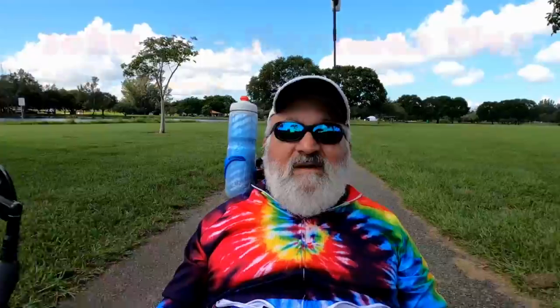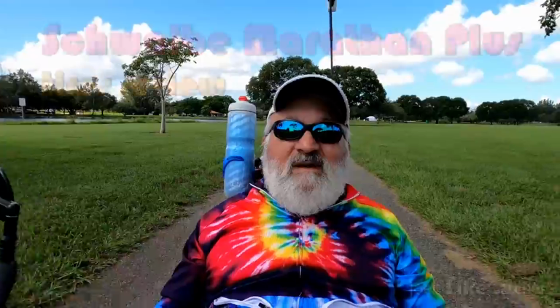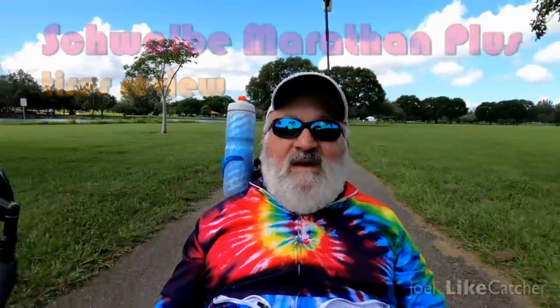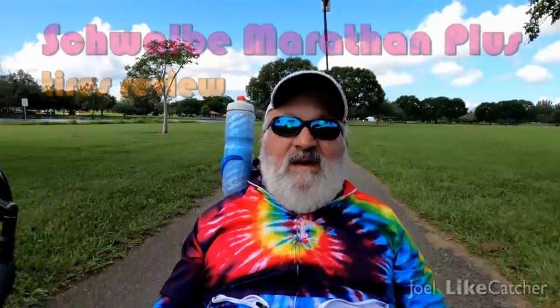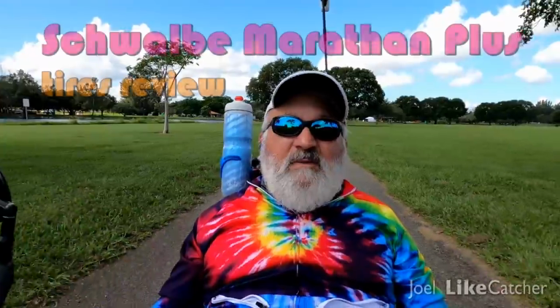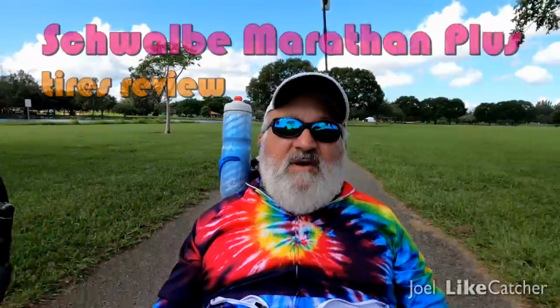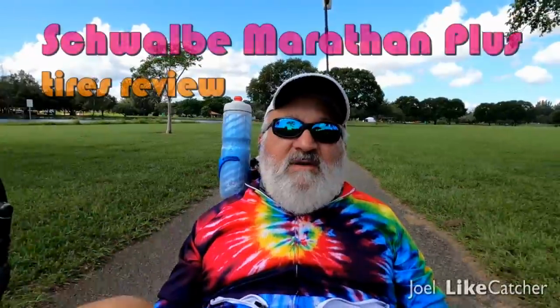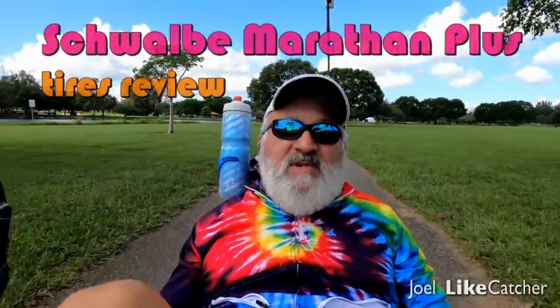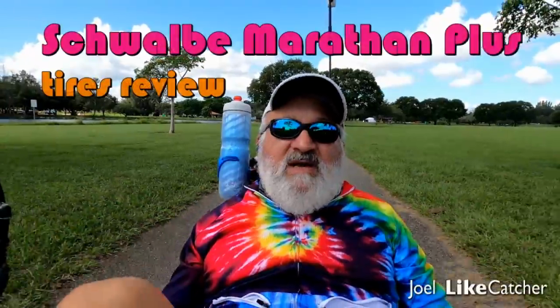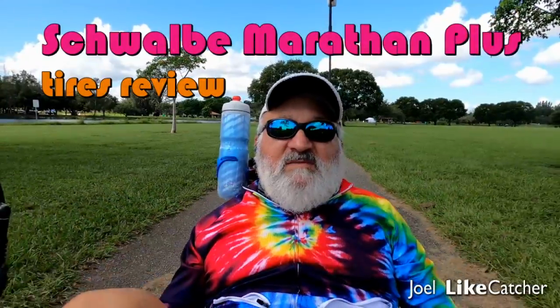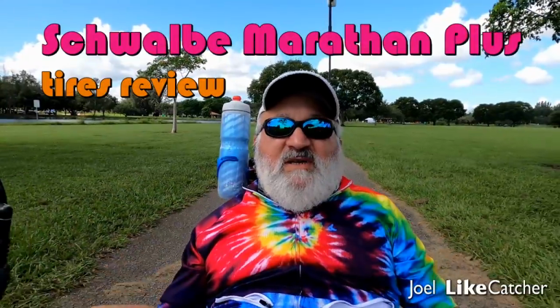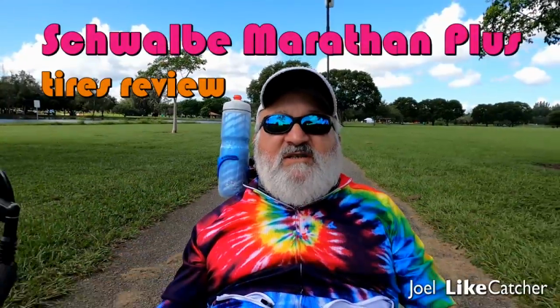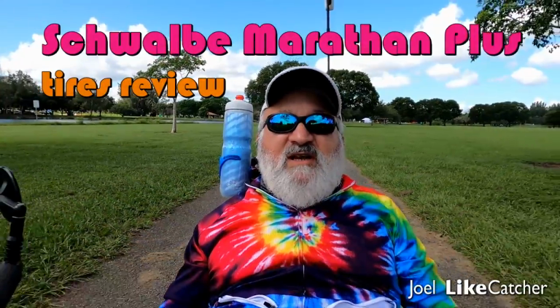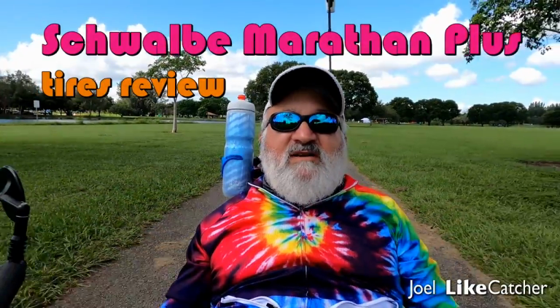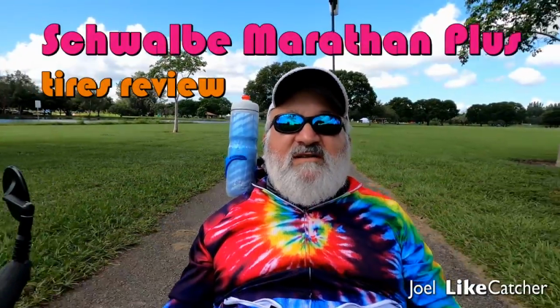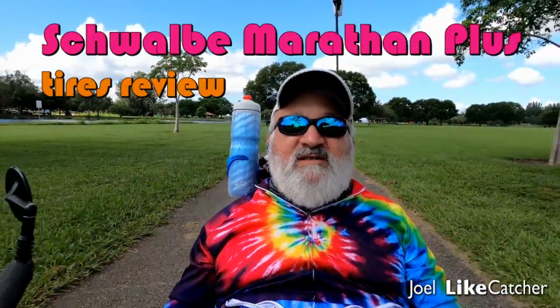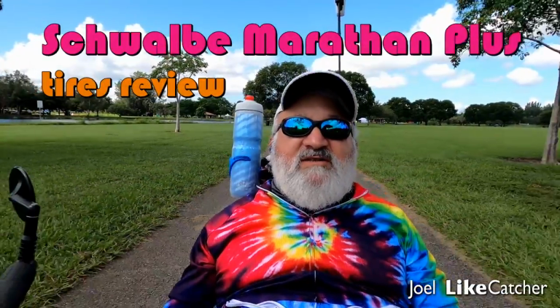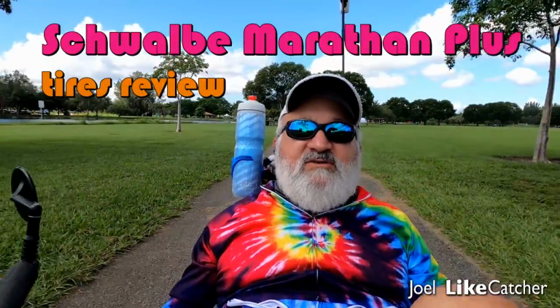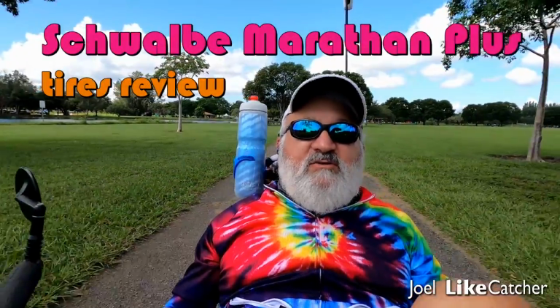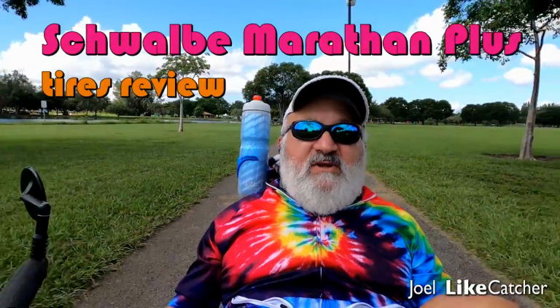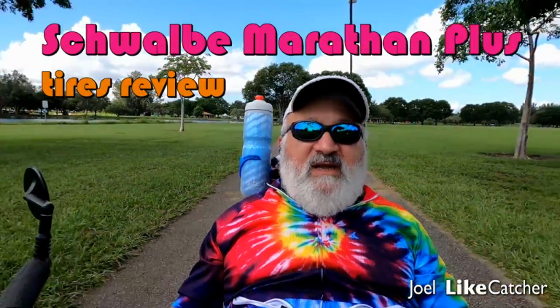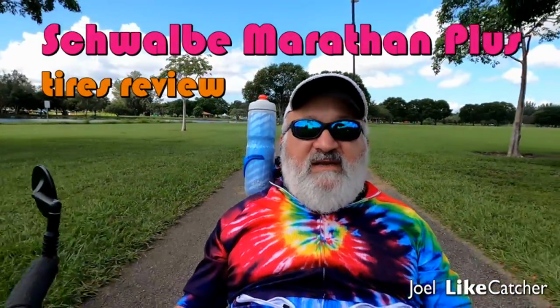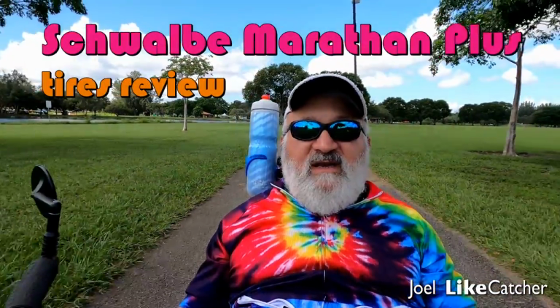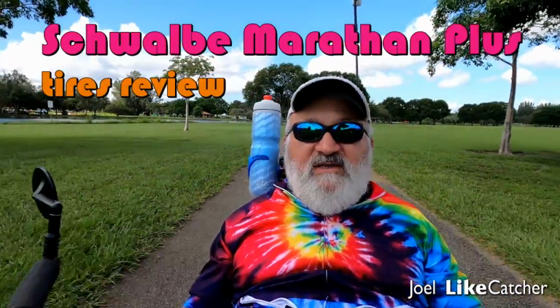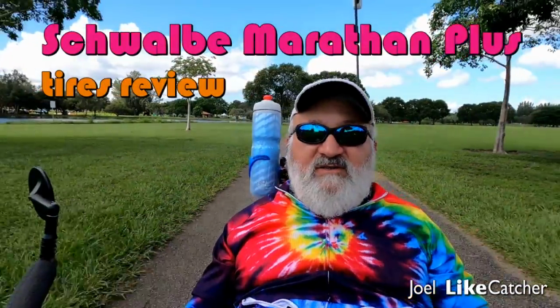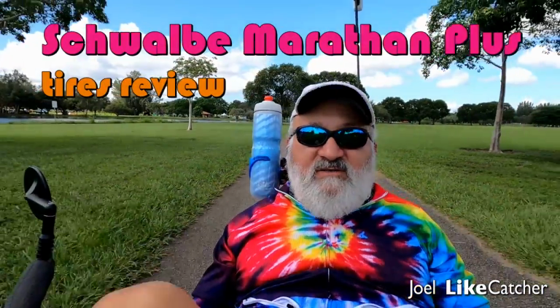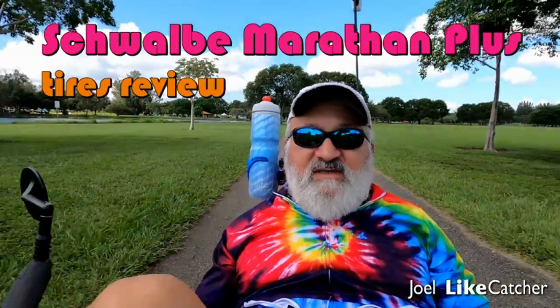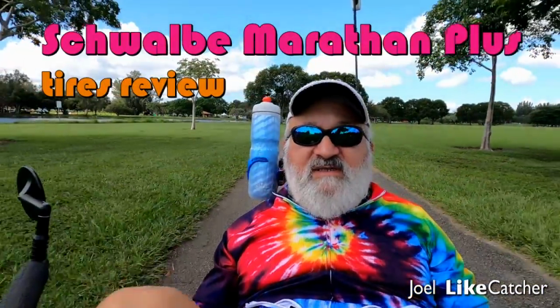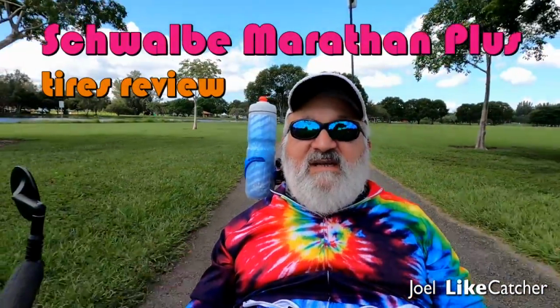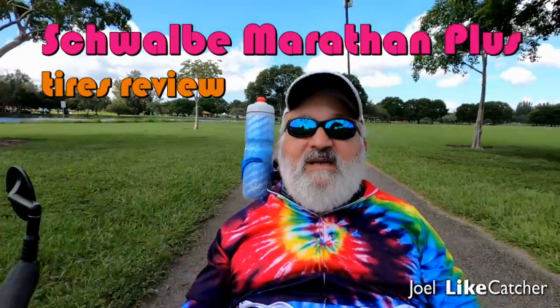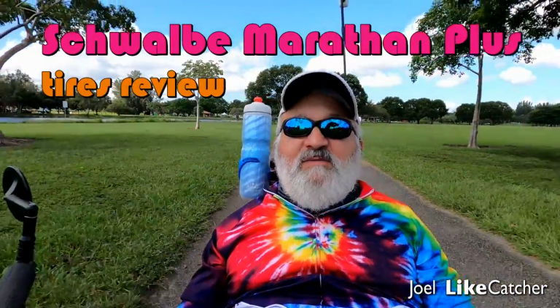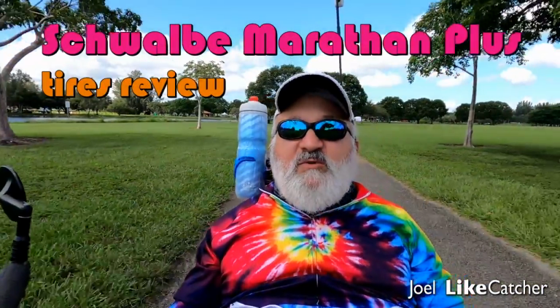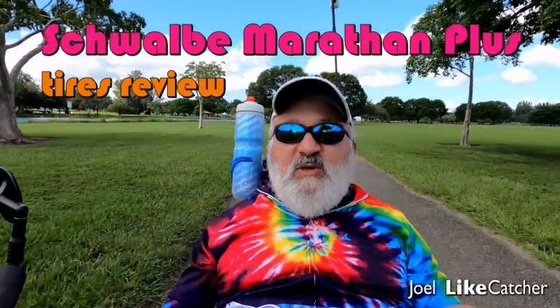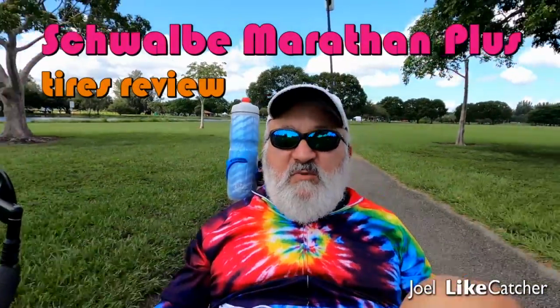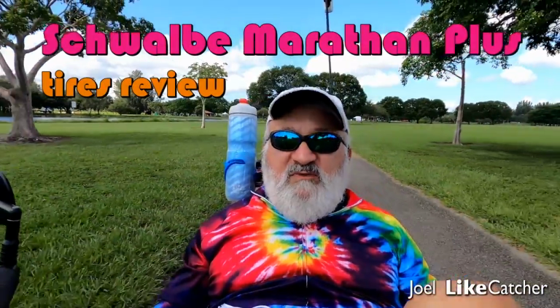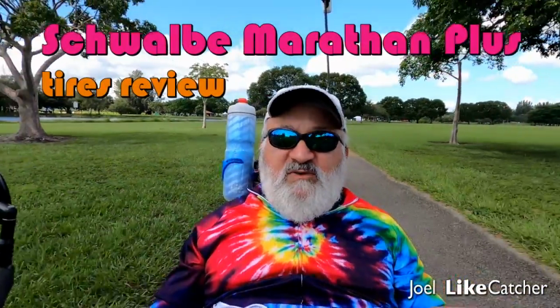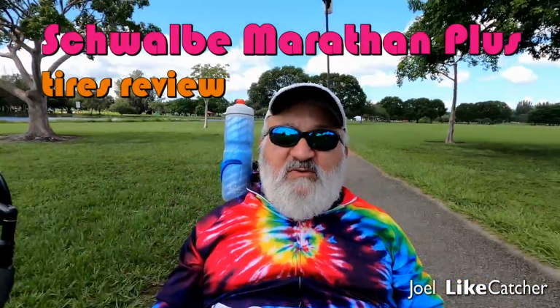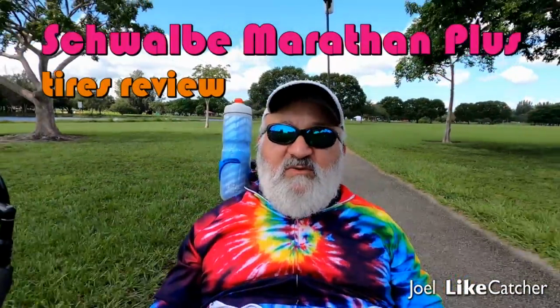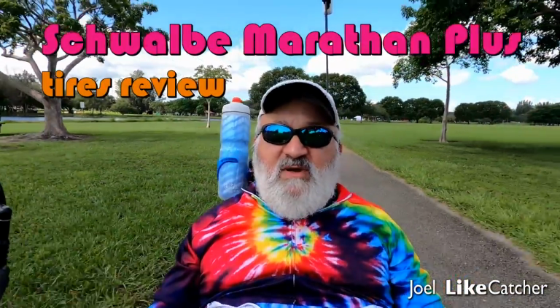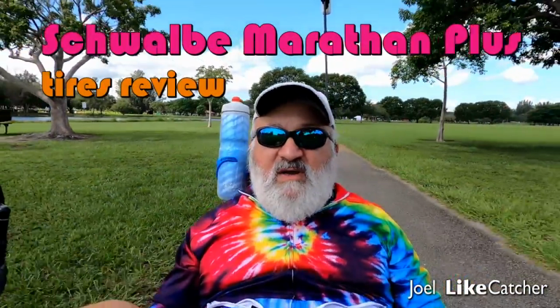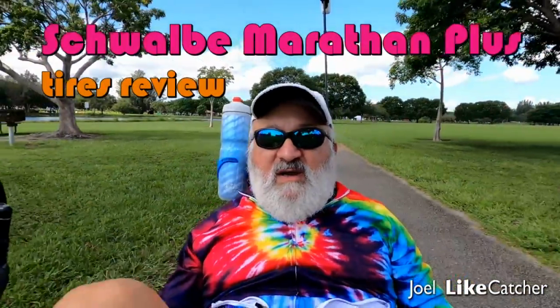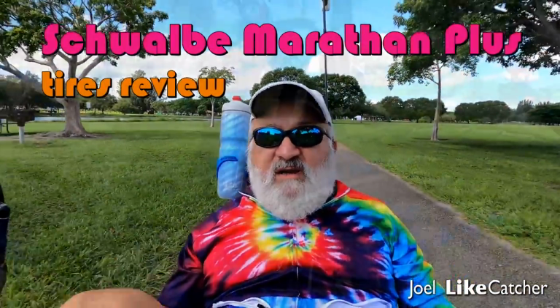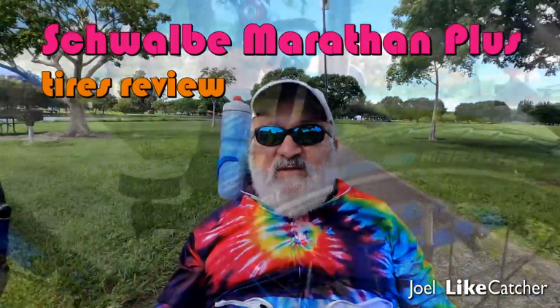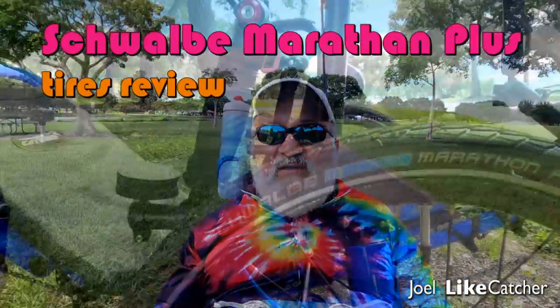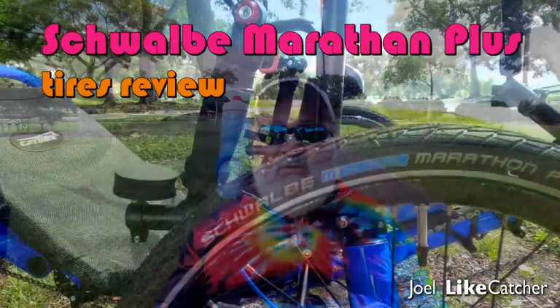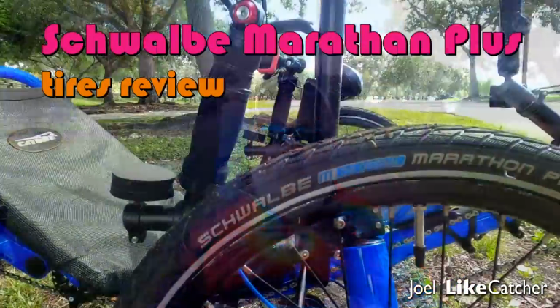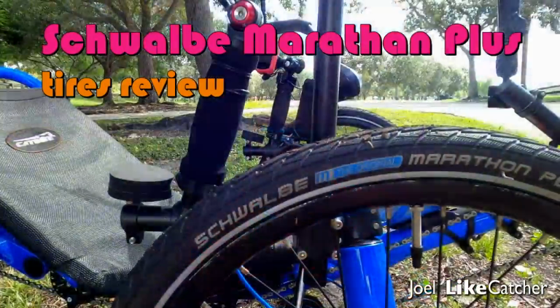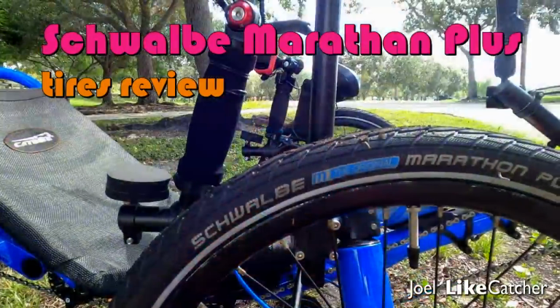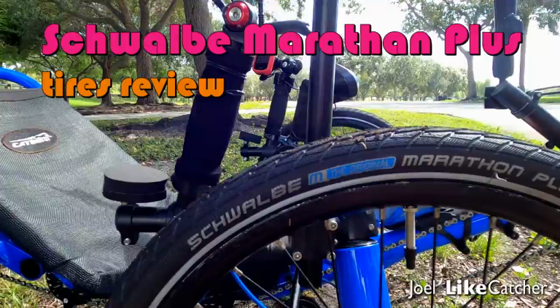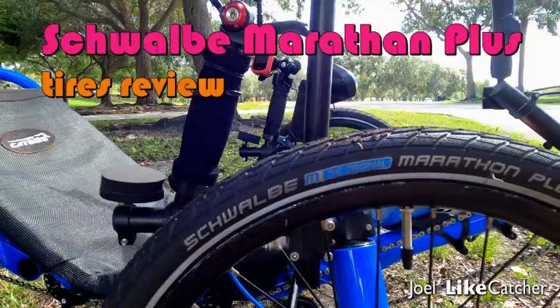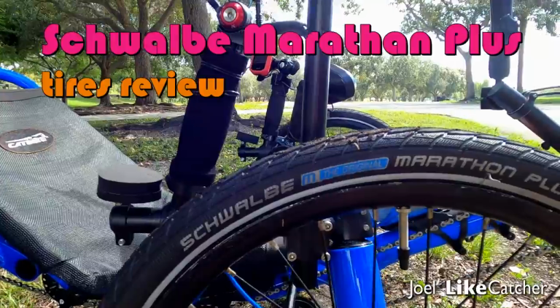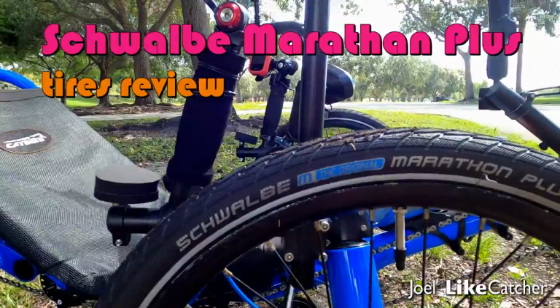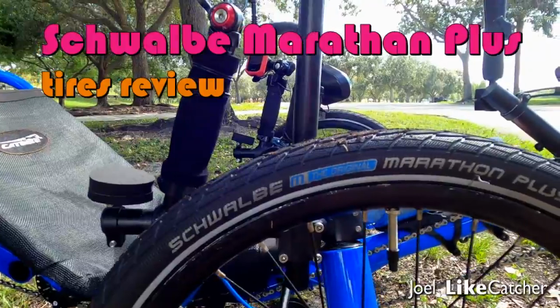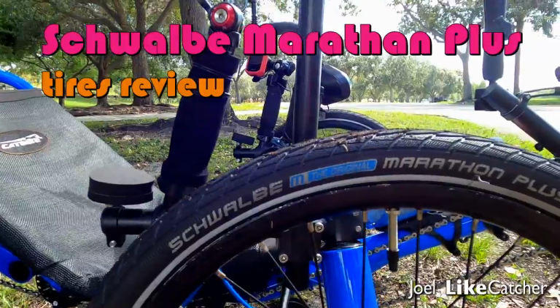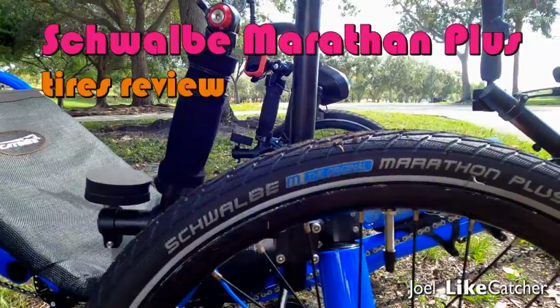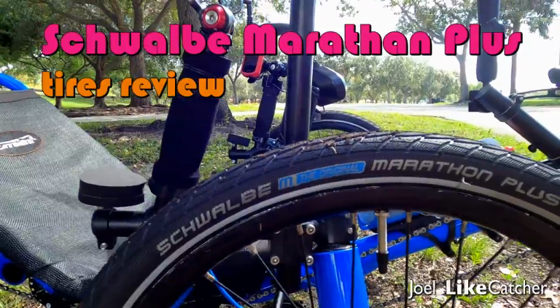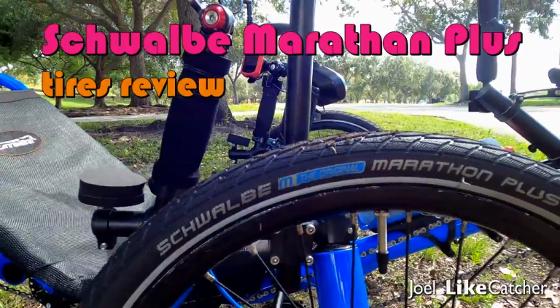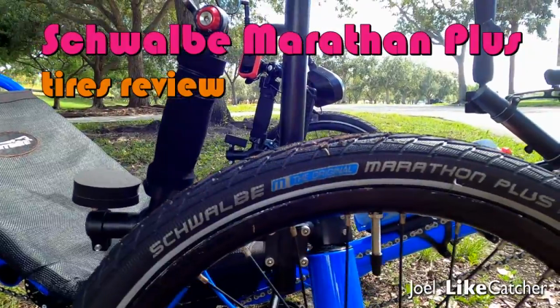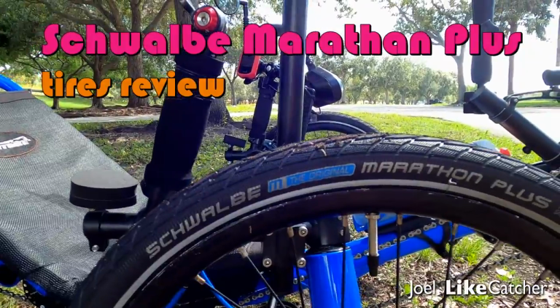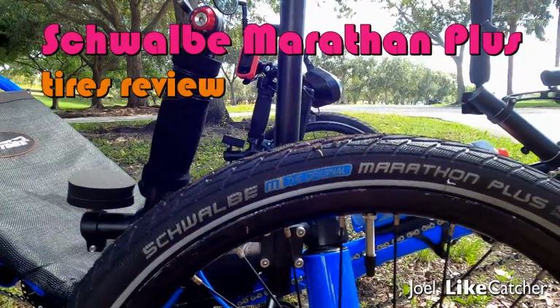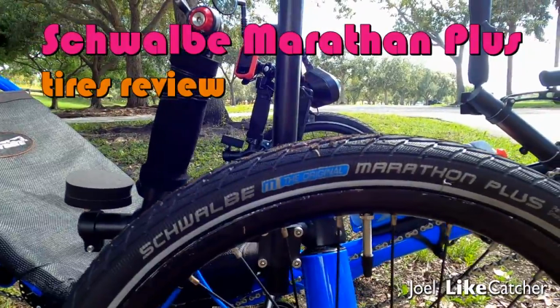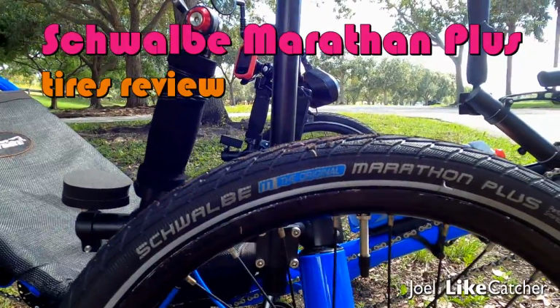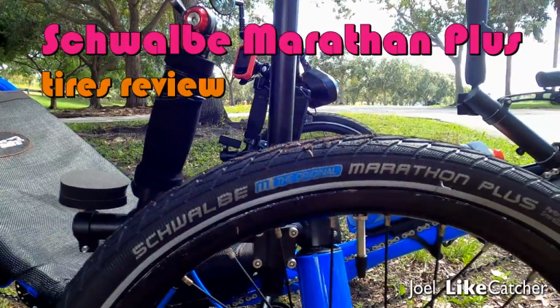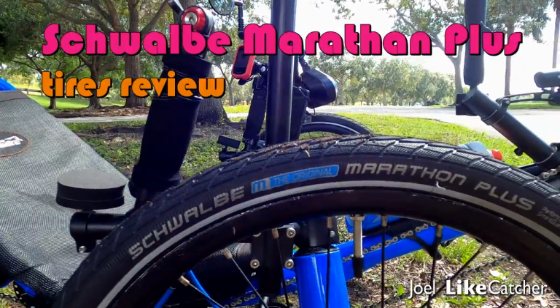Hi, welcome back to my channel. This is Joel Liecatcher, and today I'm doing a review on the Schwalbe Marathon Plus tires.